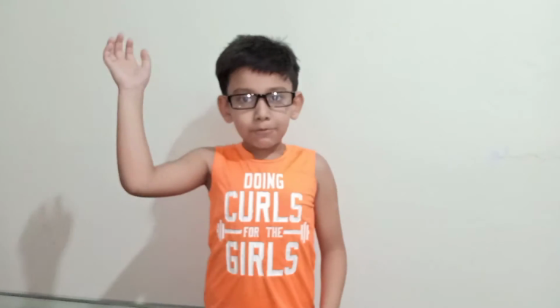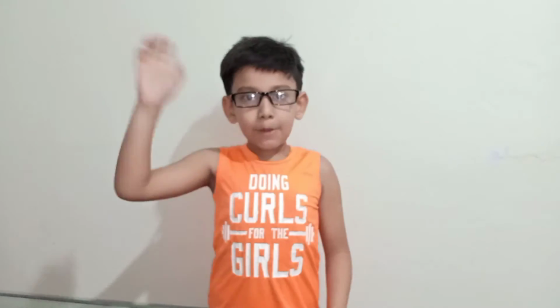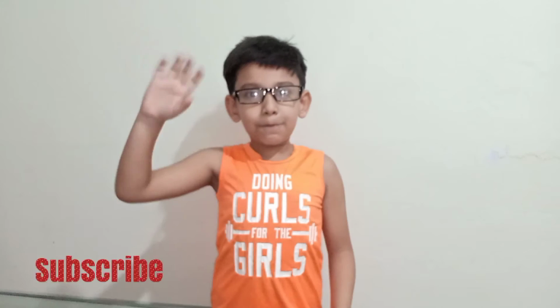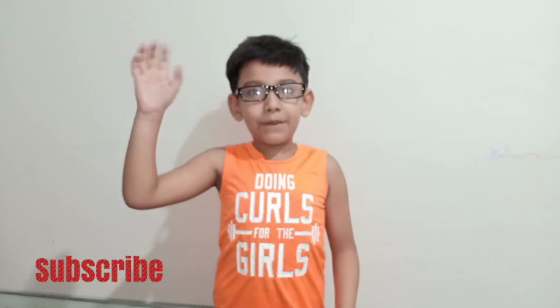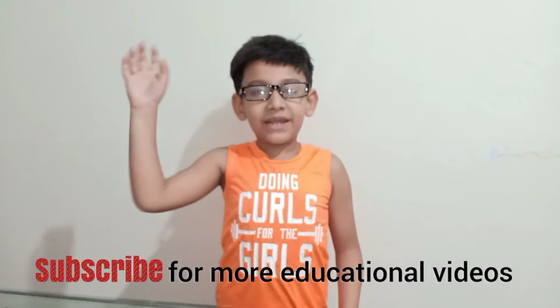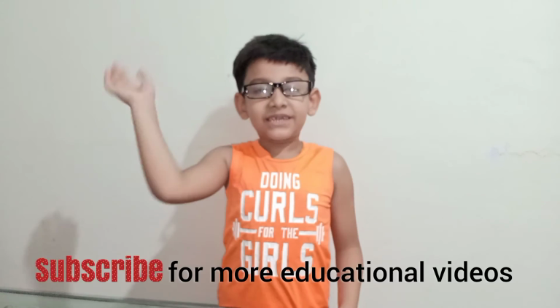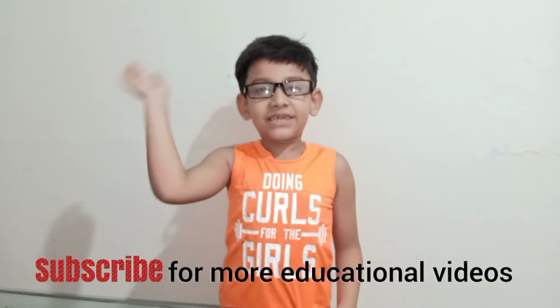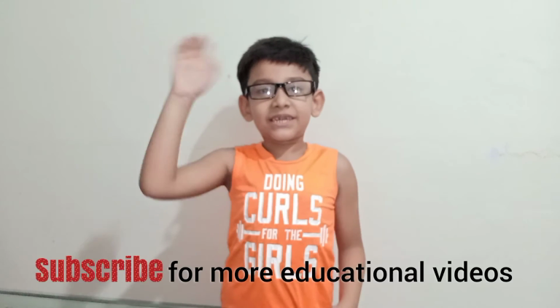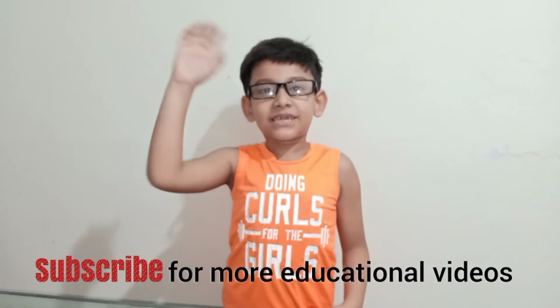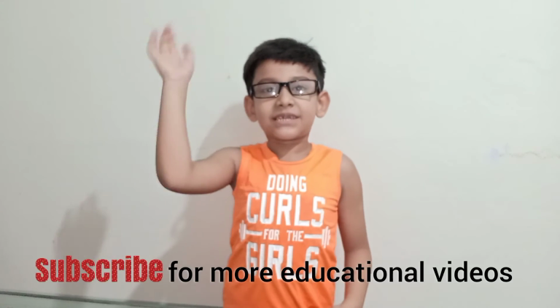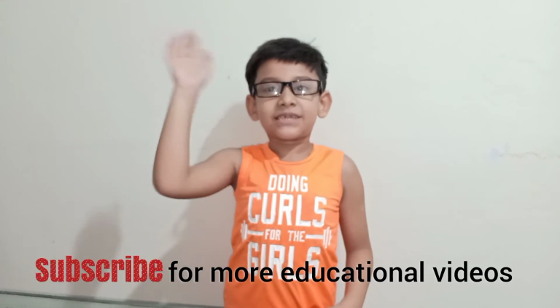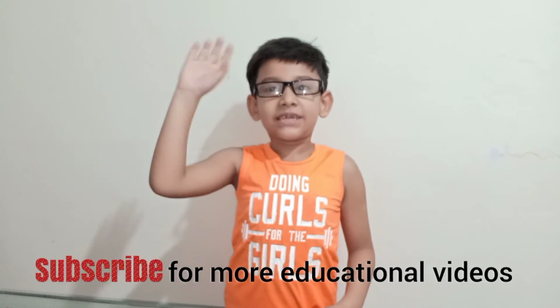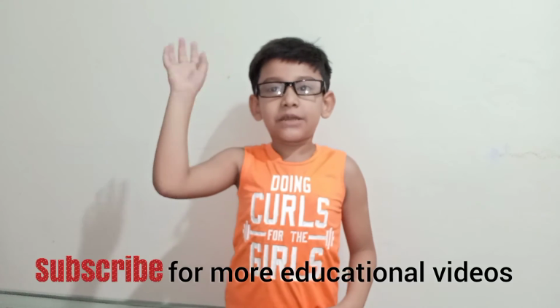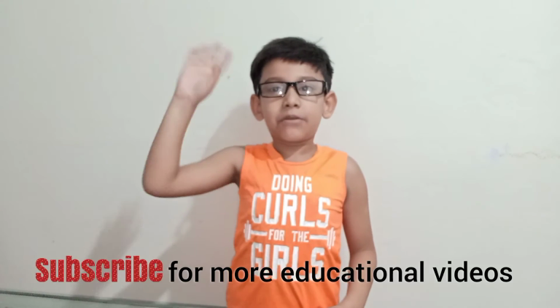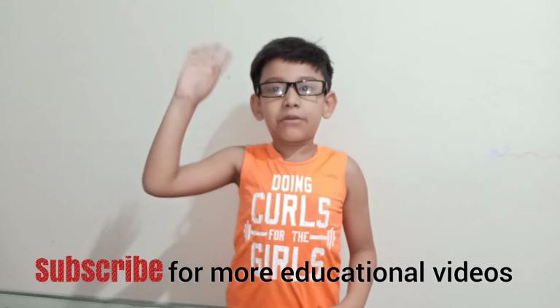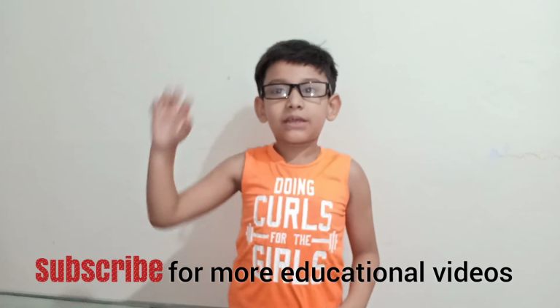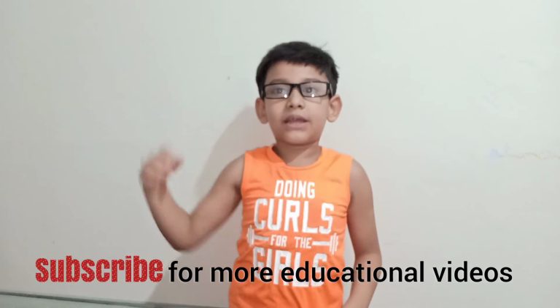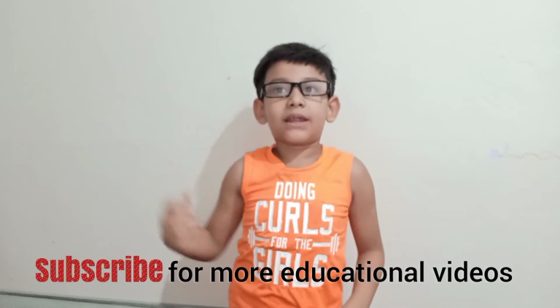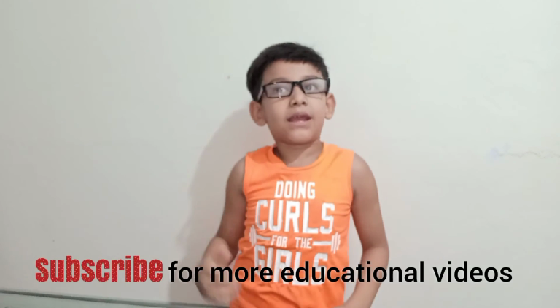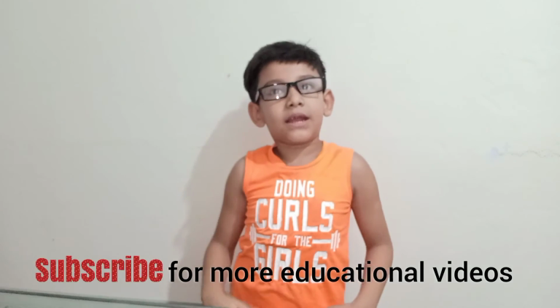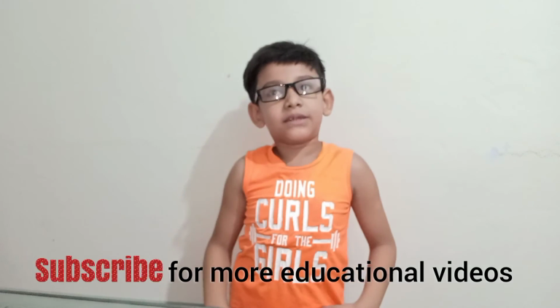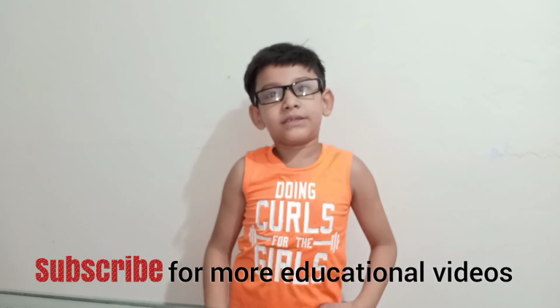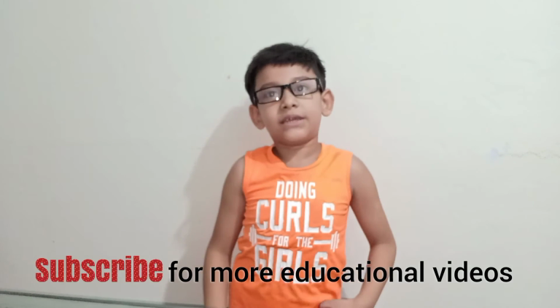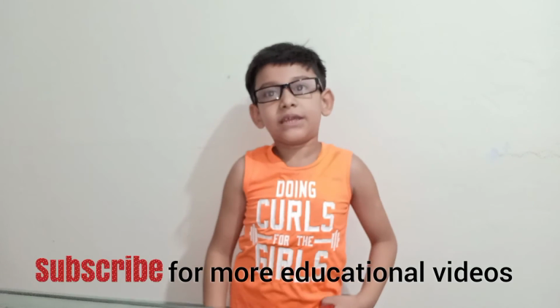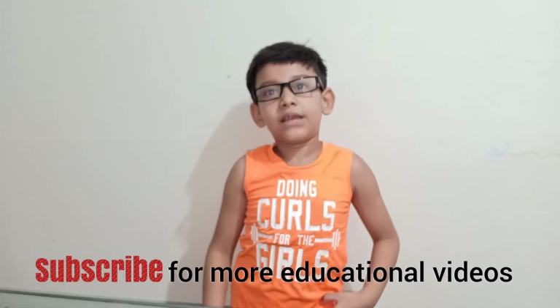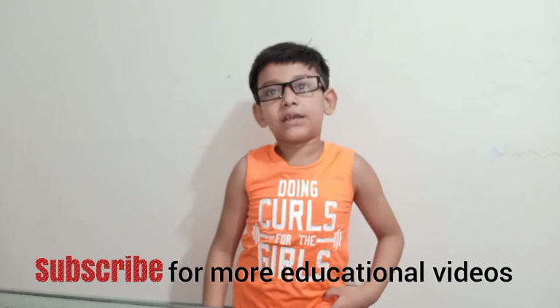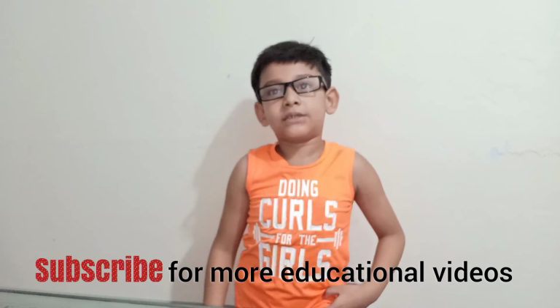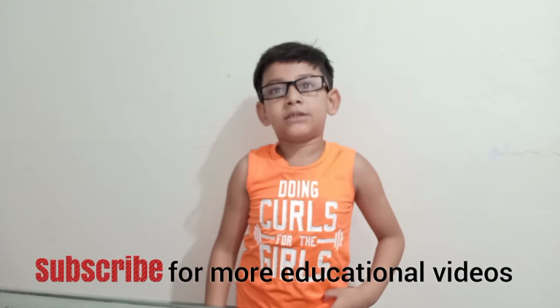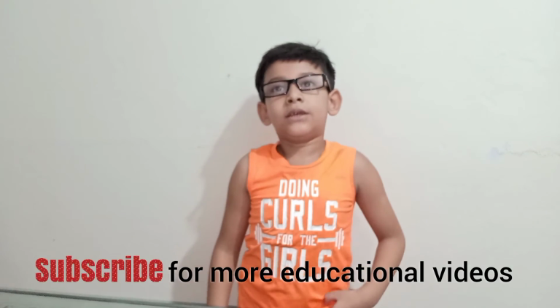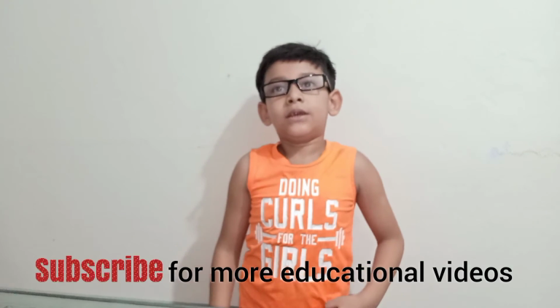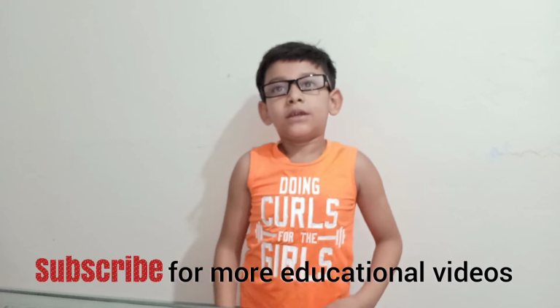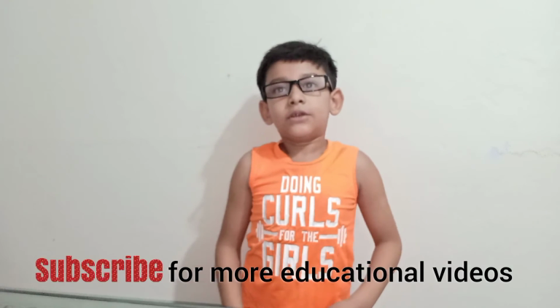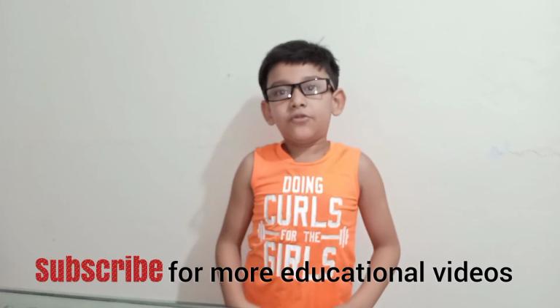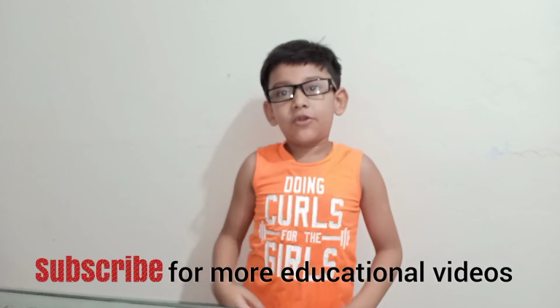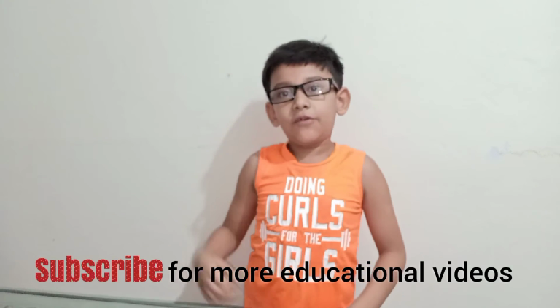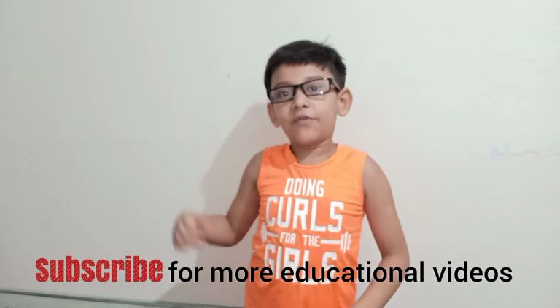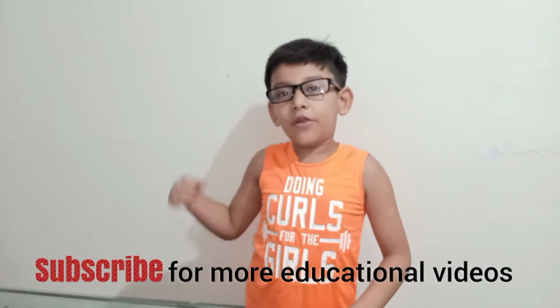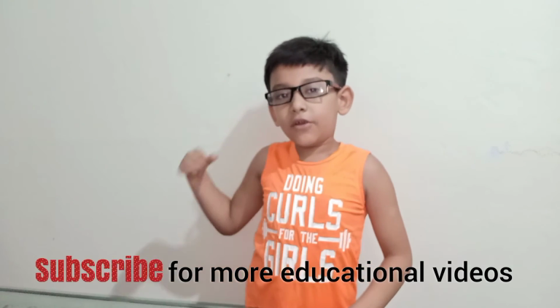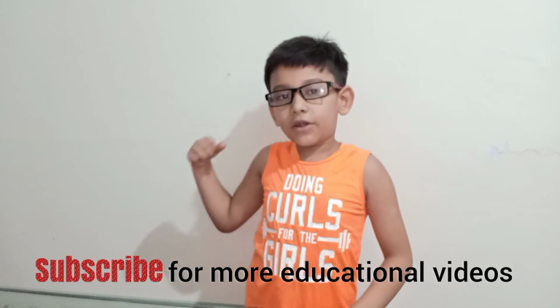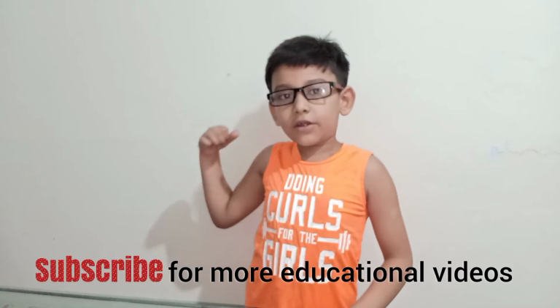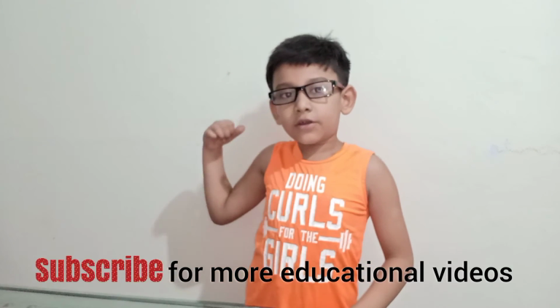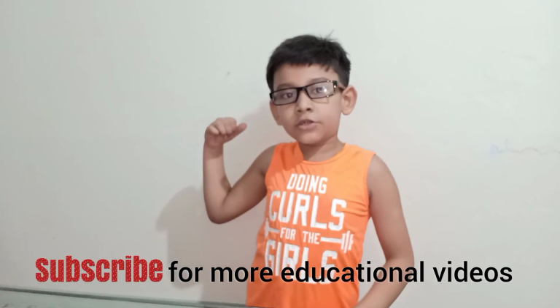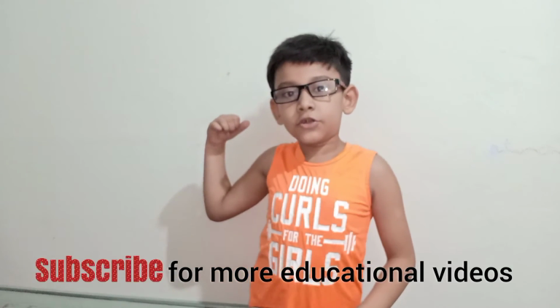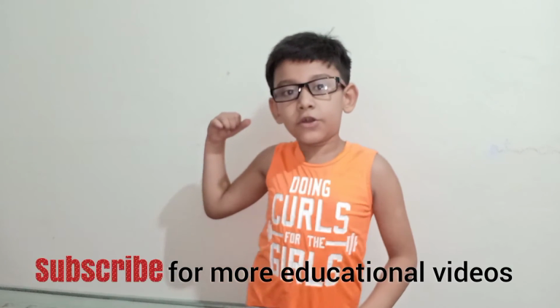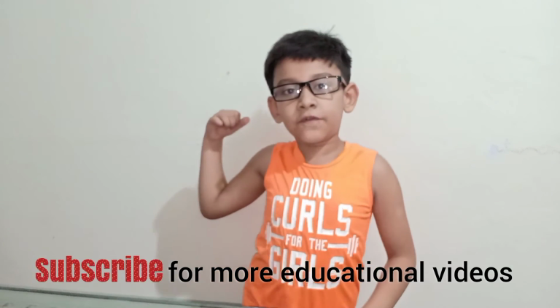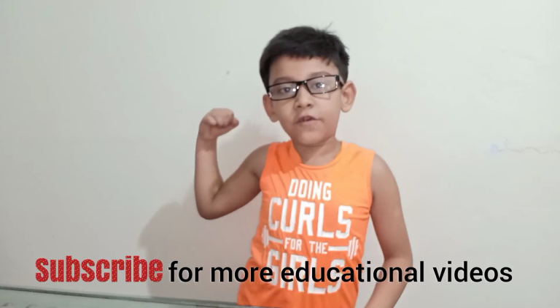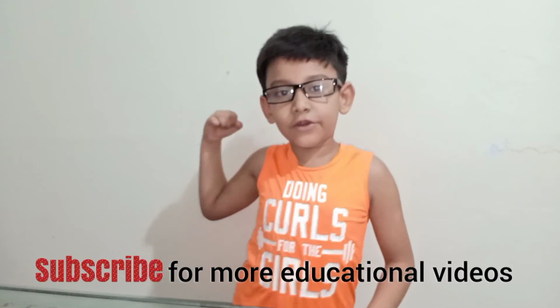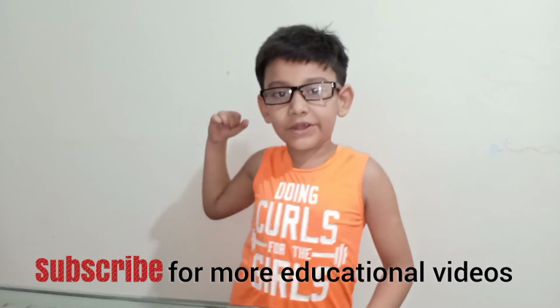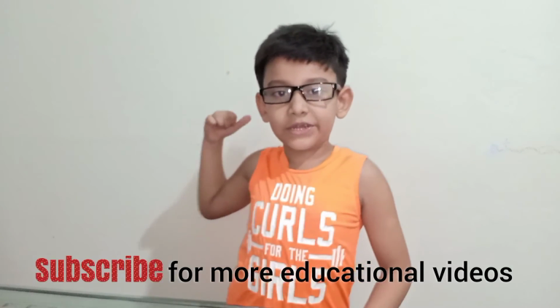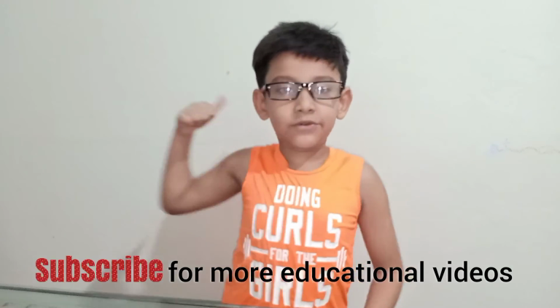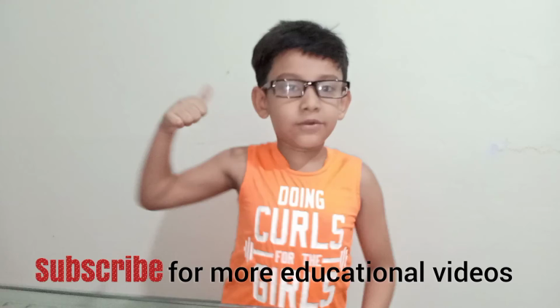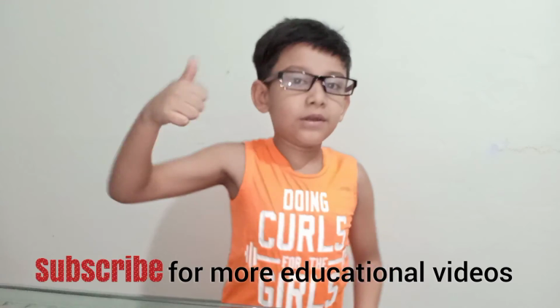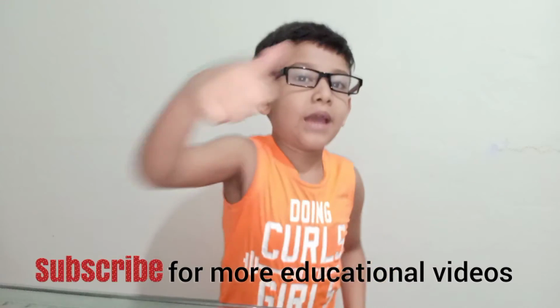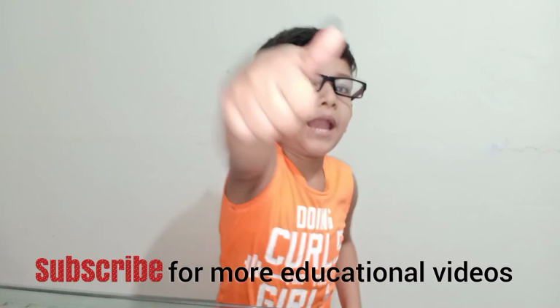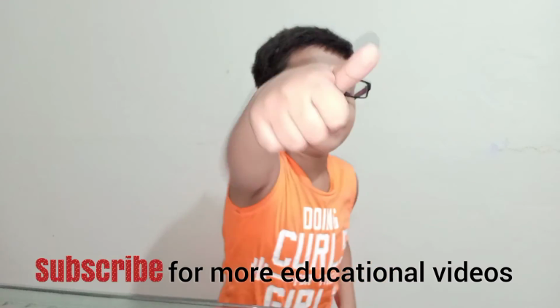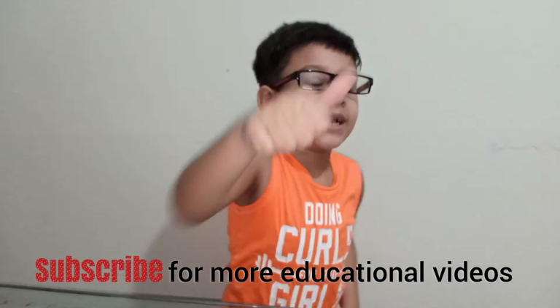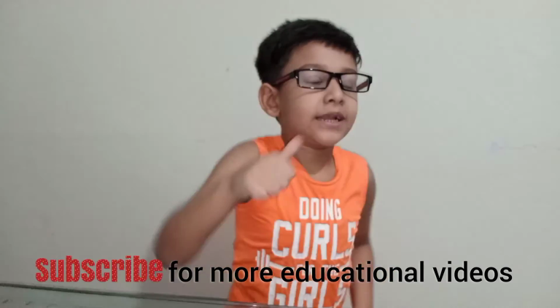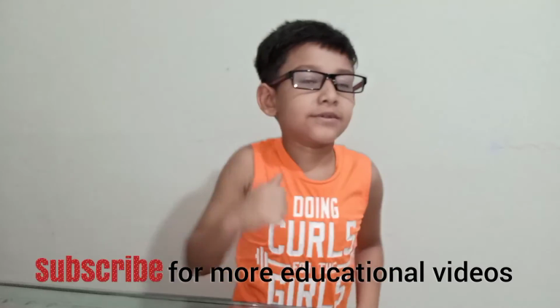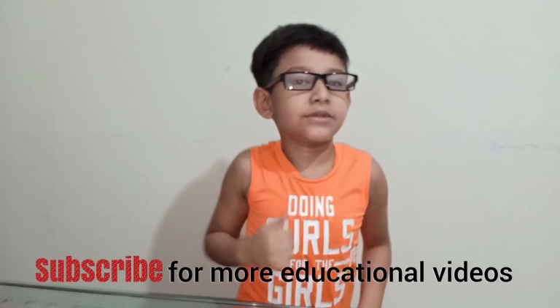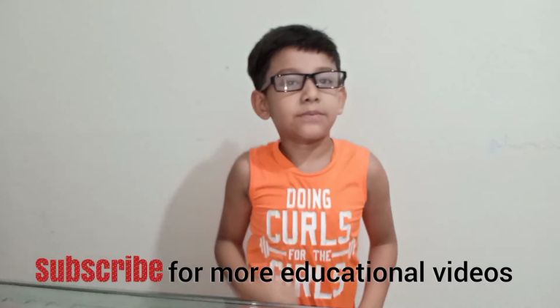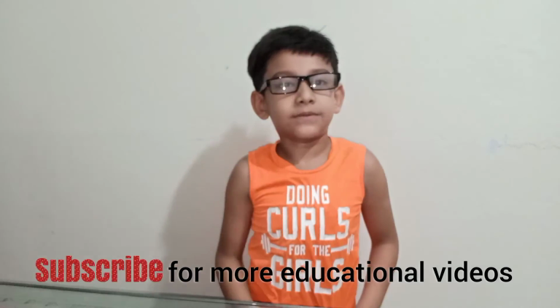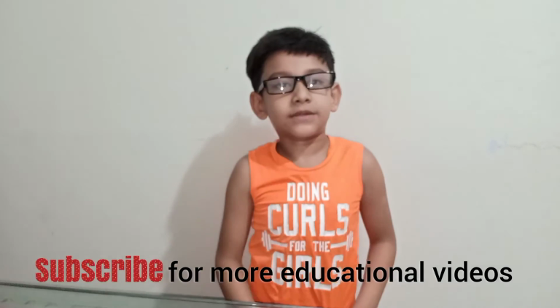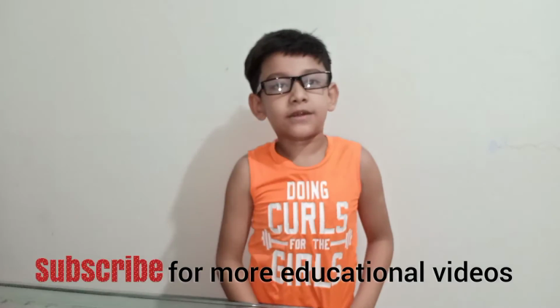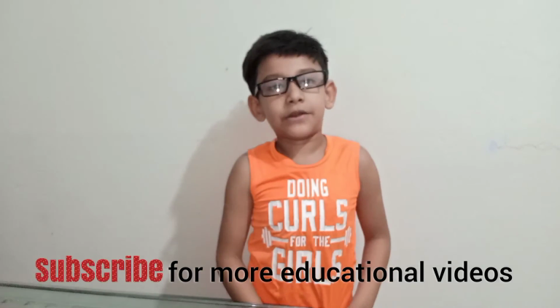Bye bye, tata, see you again. And yes, don't forget to like and subscribe.